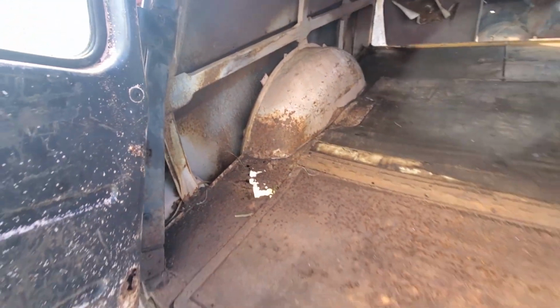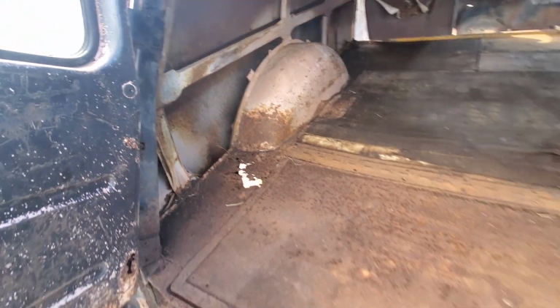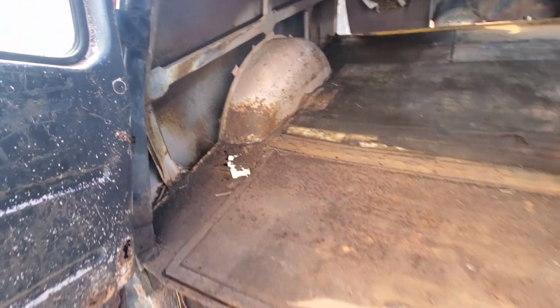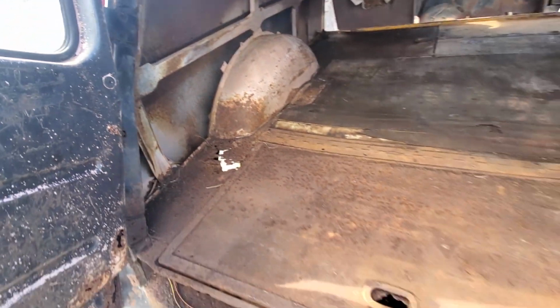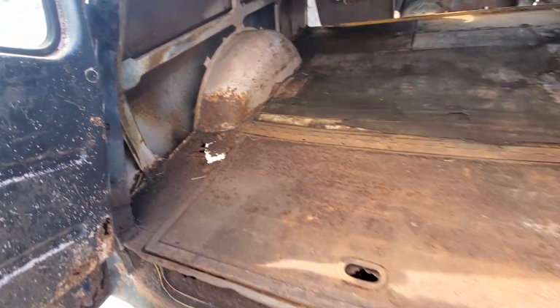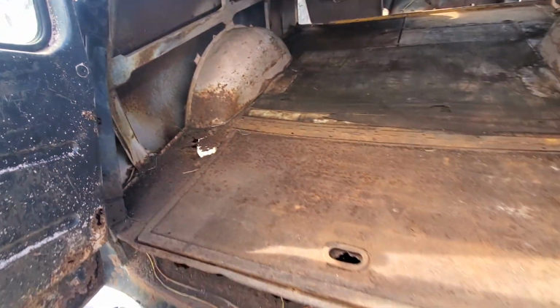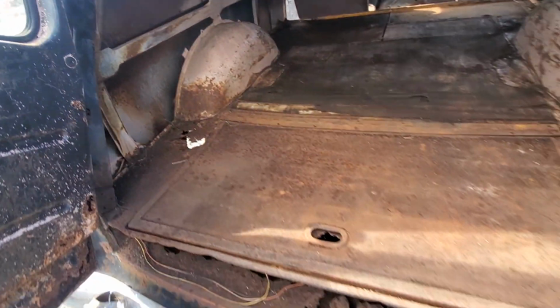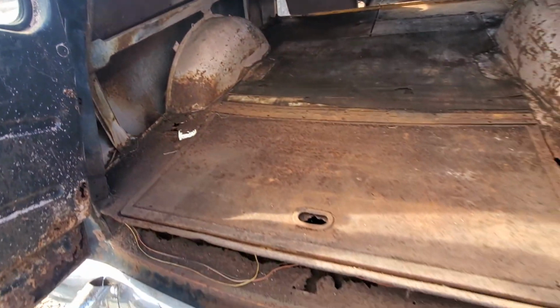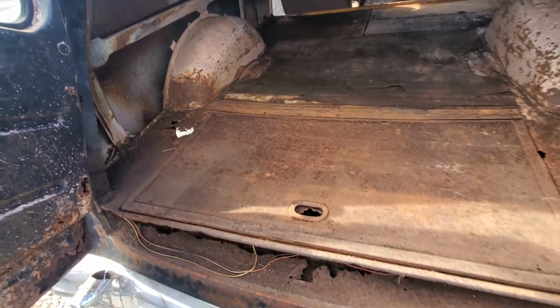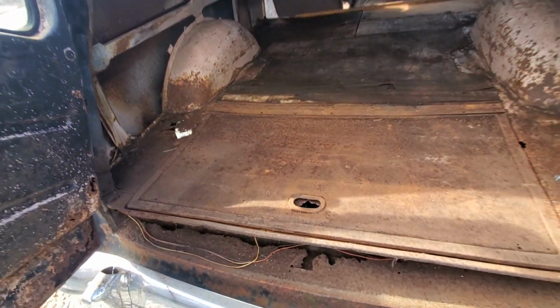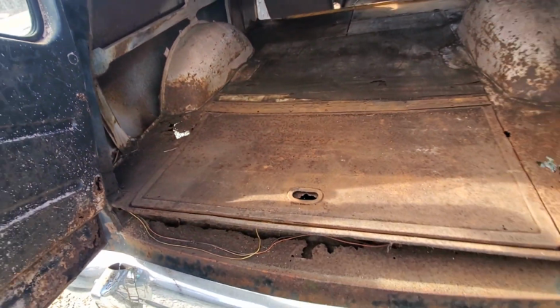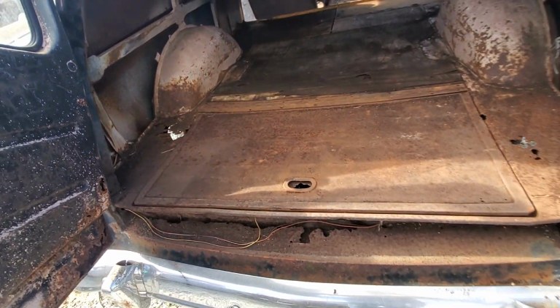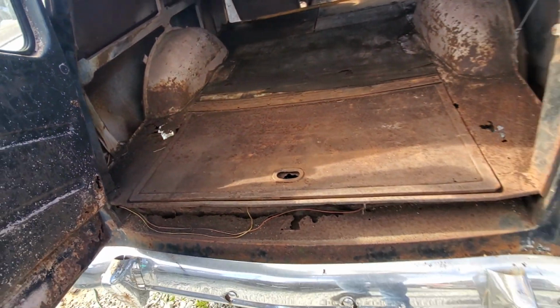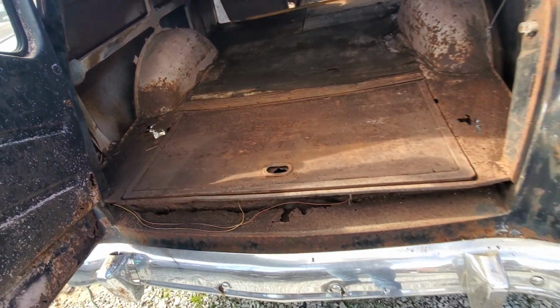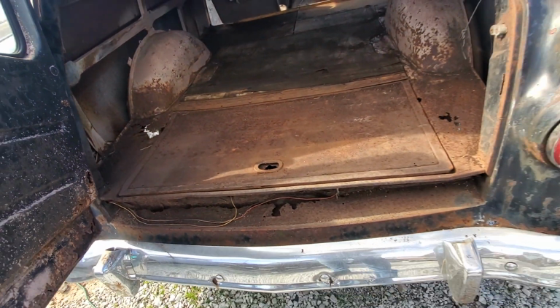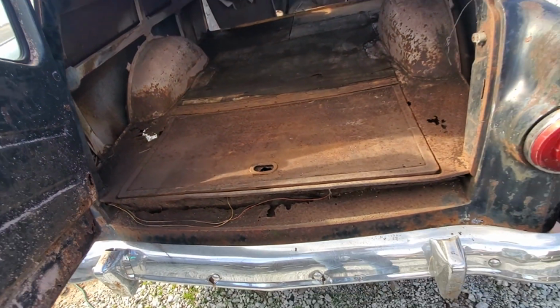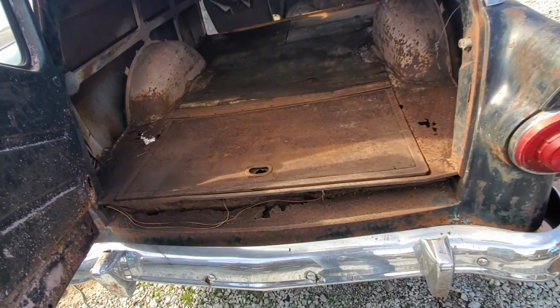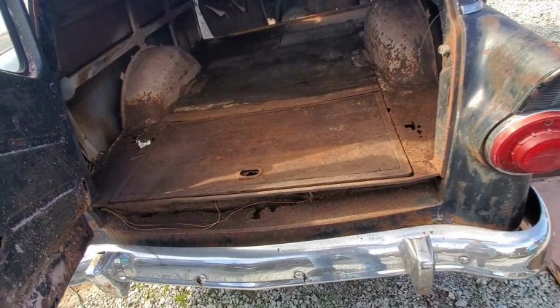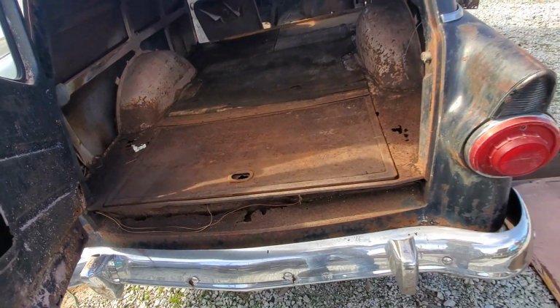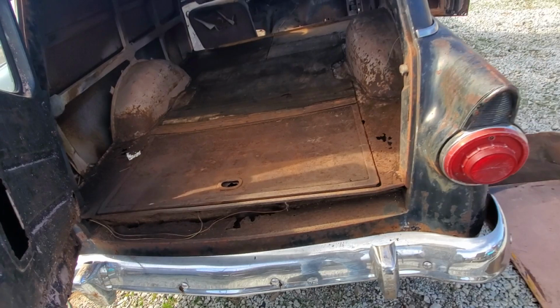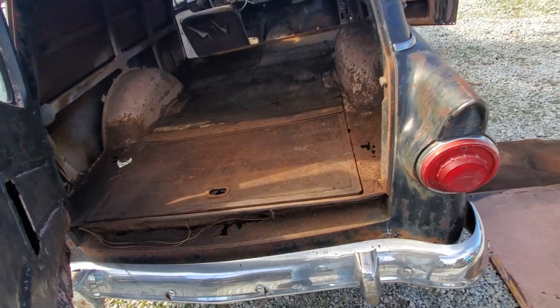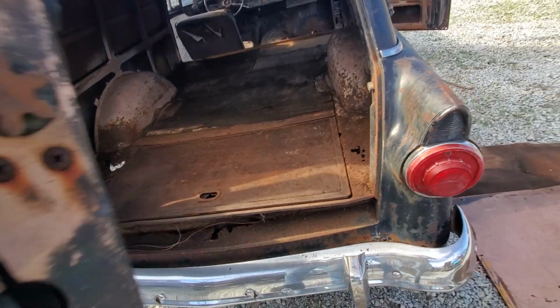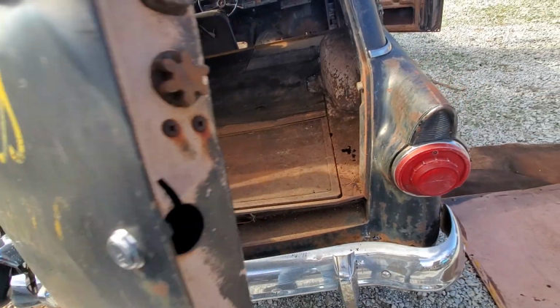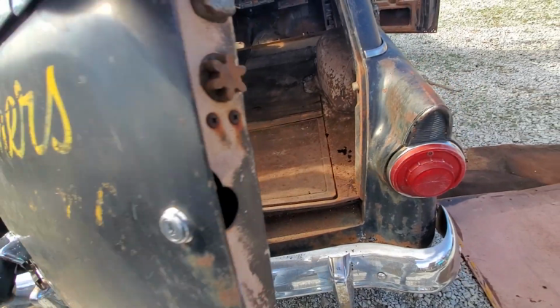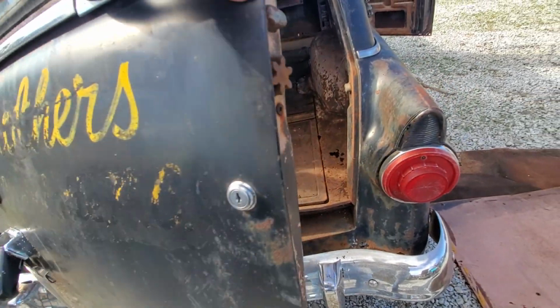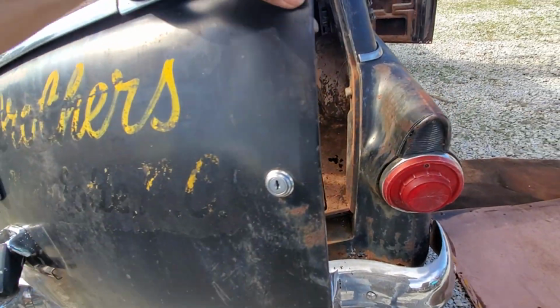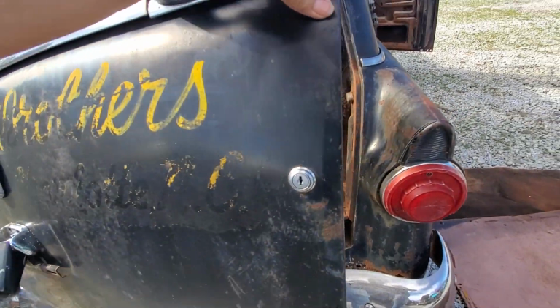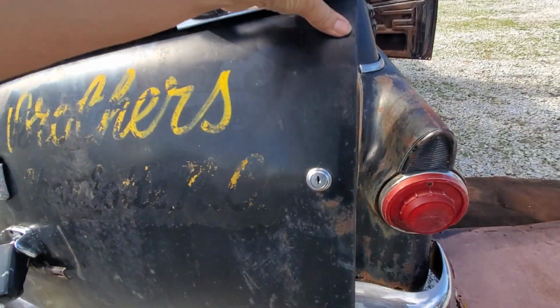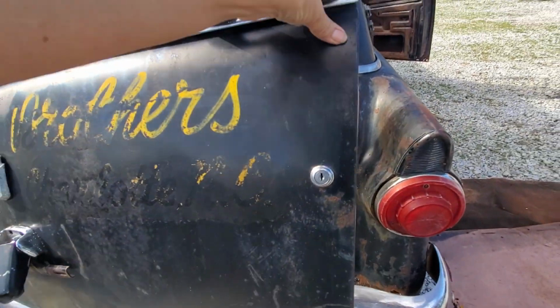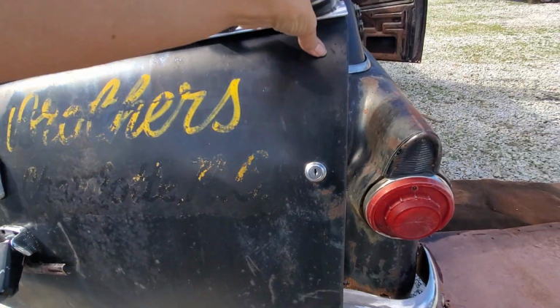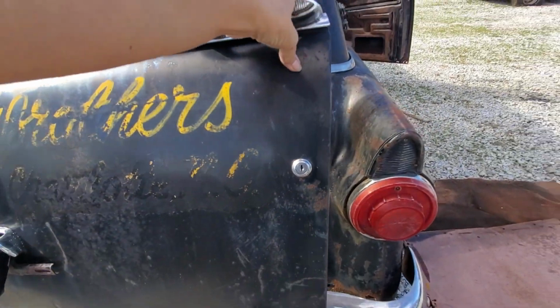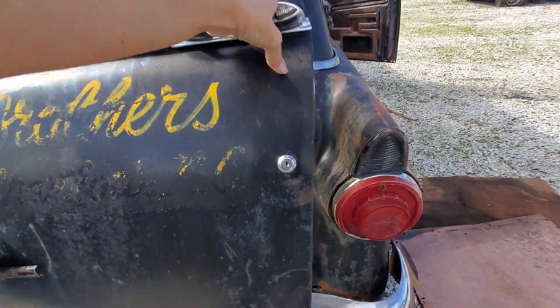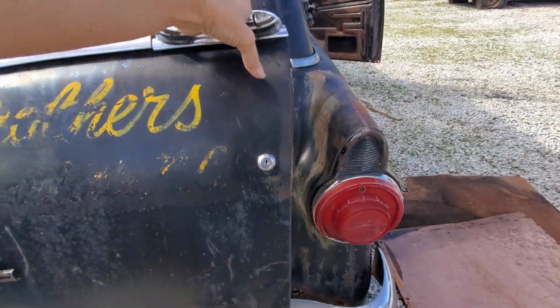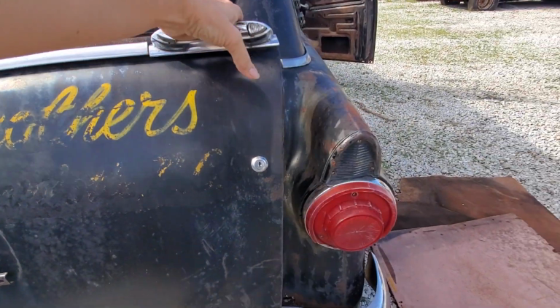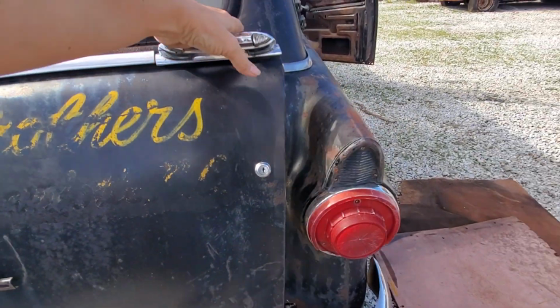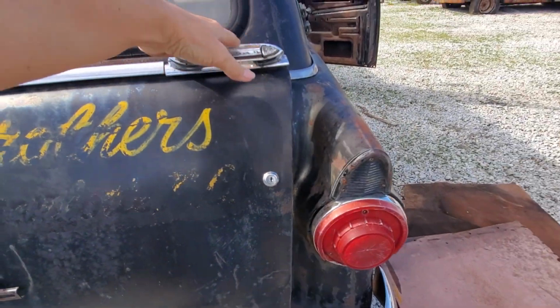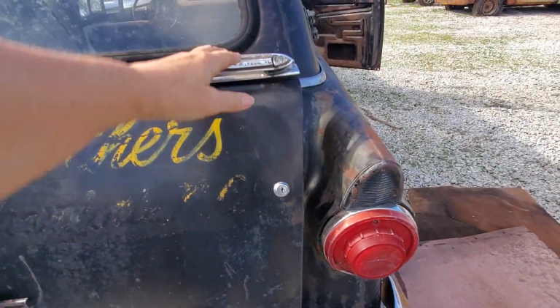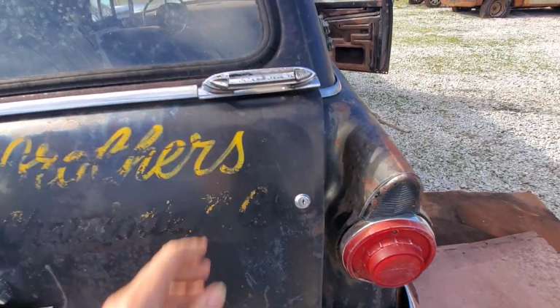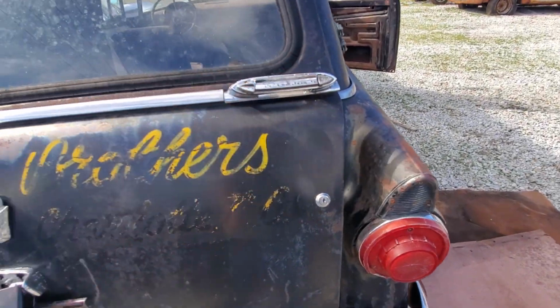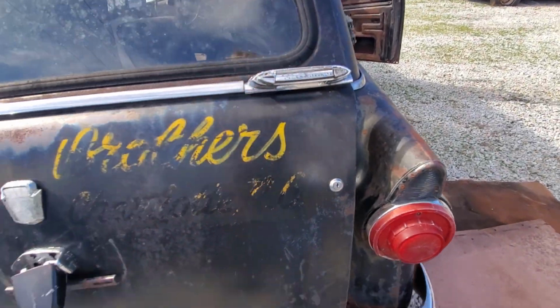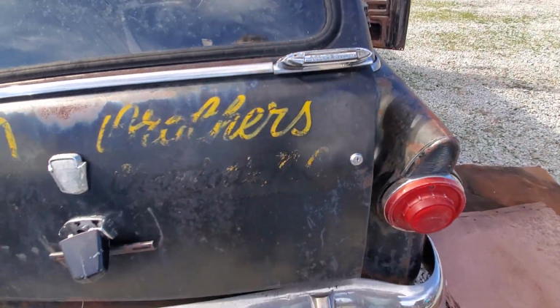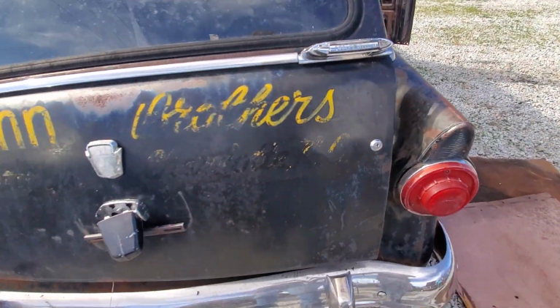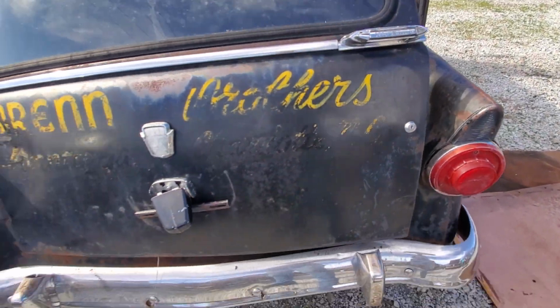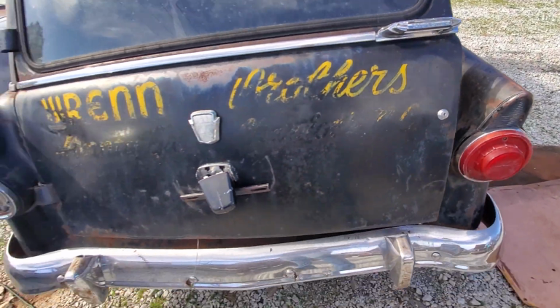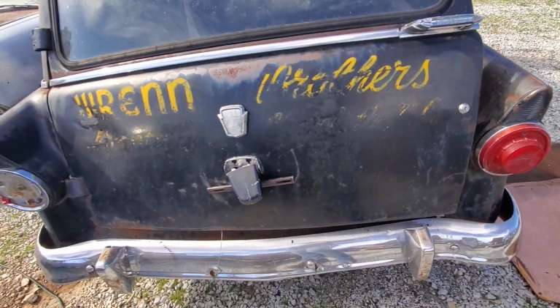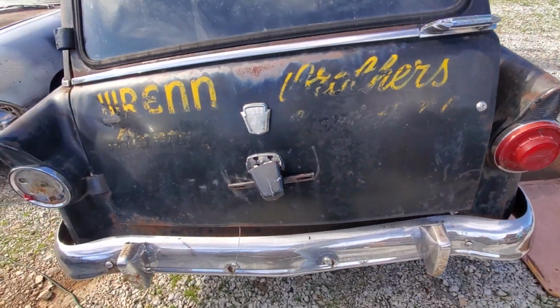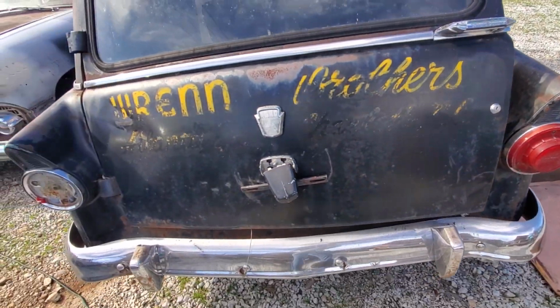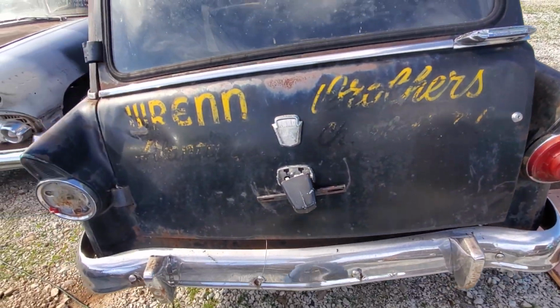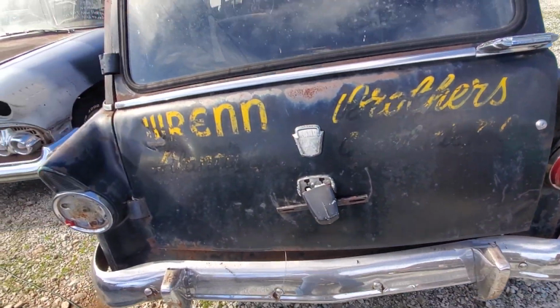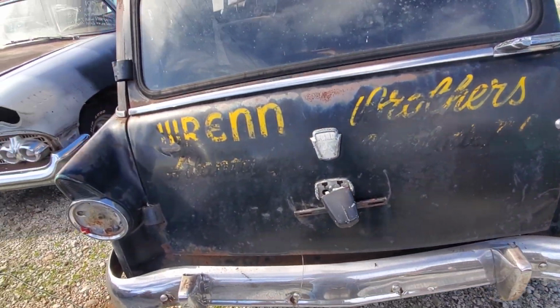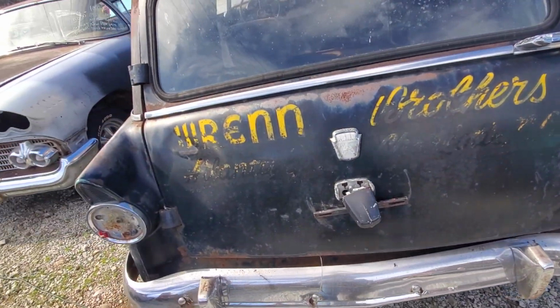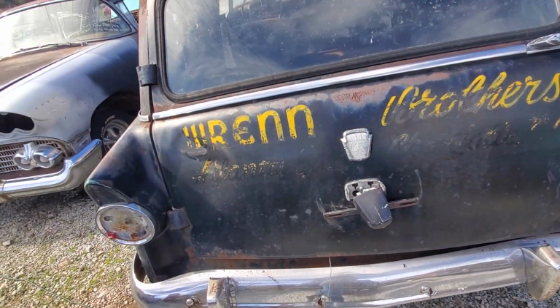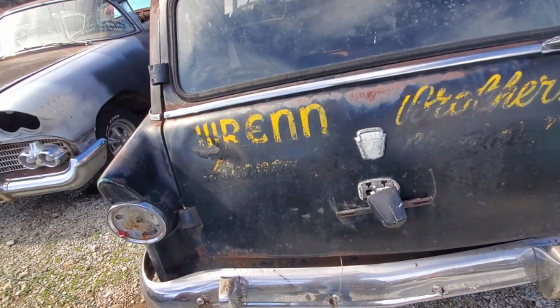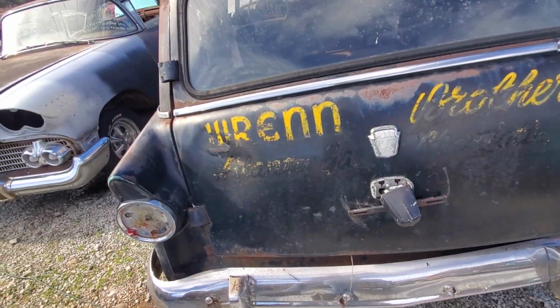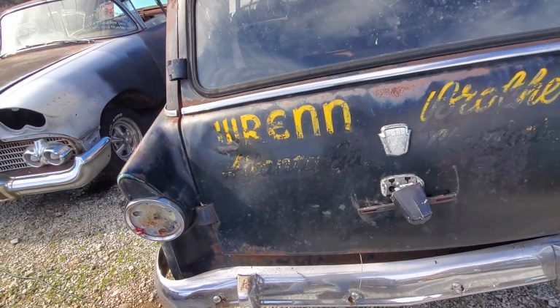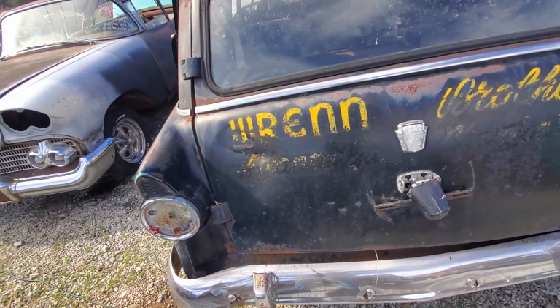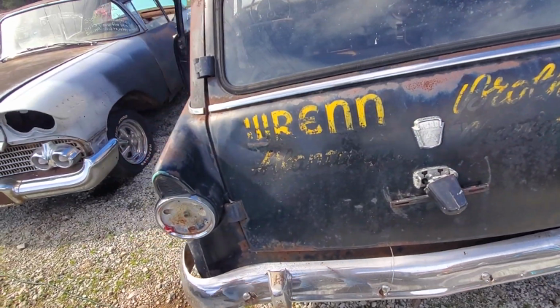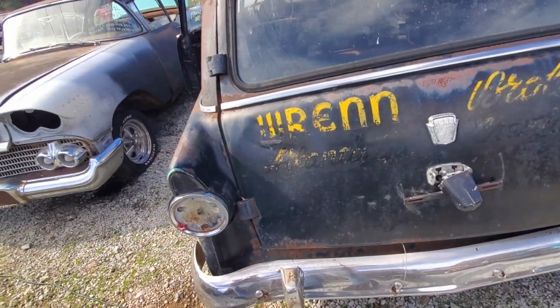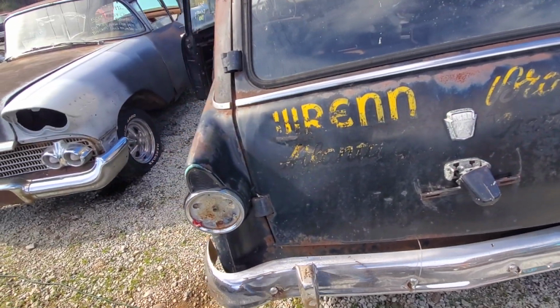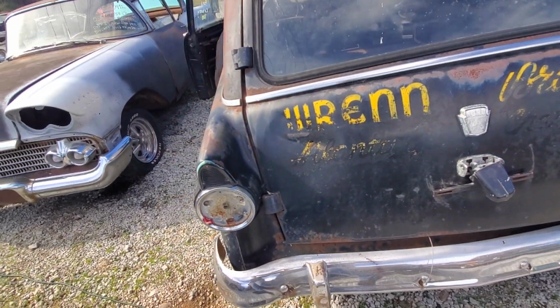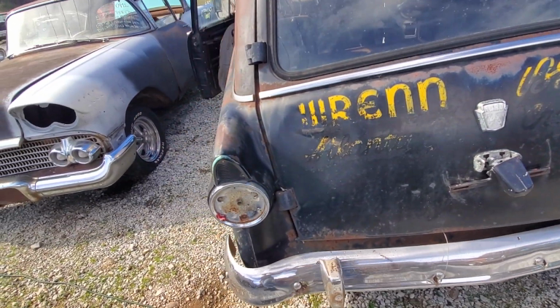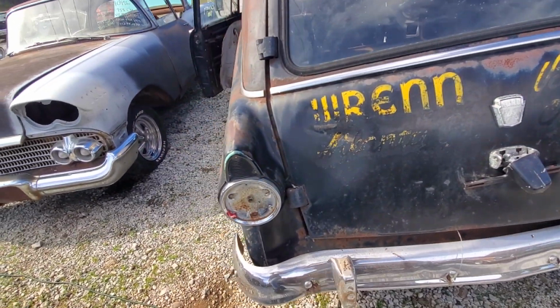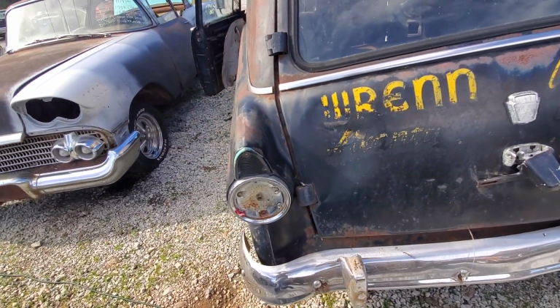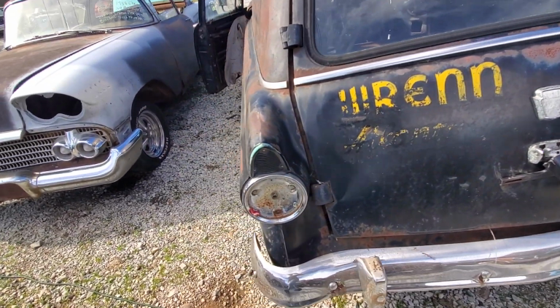The back door does open — it's pretty cool, it opens from the side. Got some patina and some writing on the back.